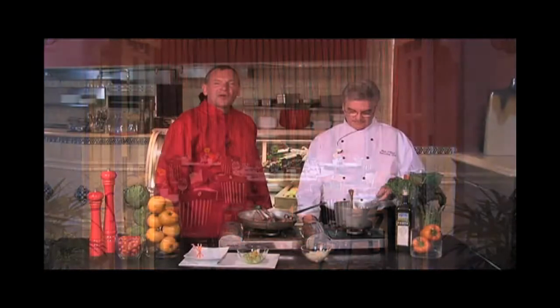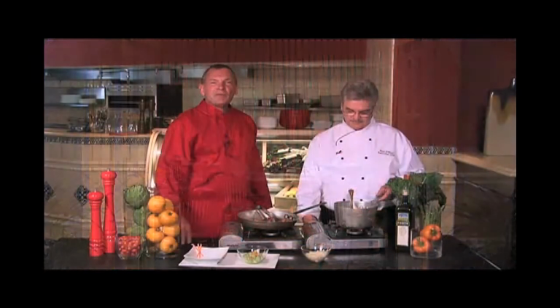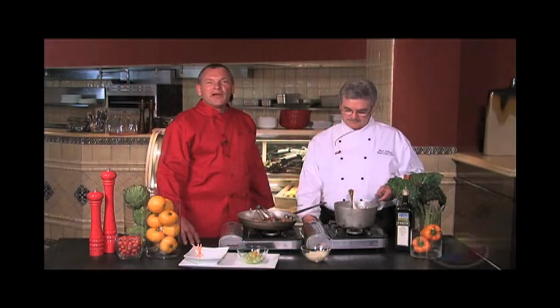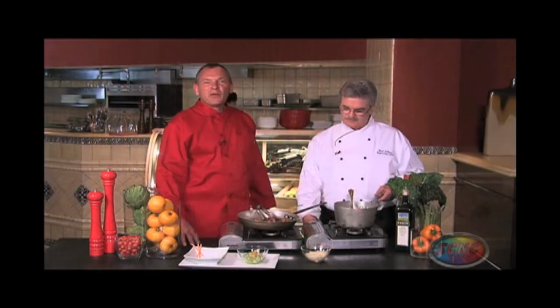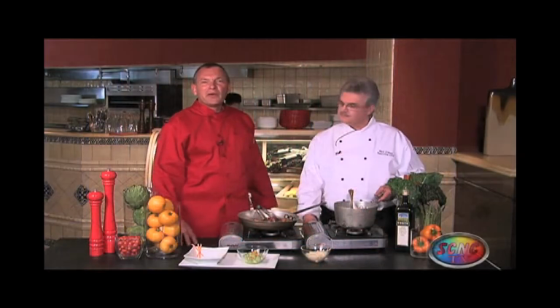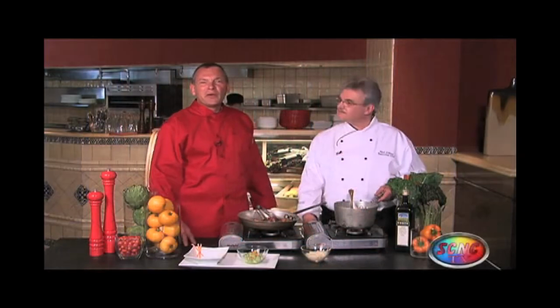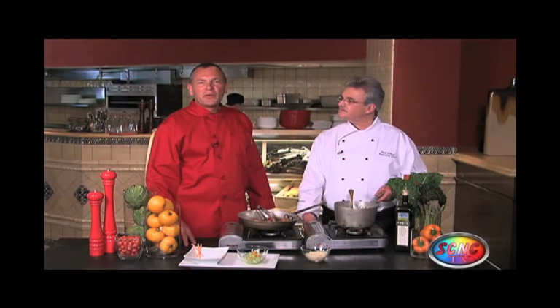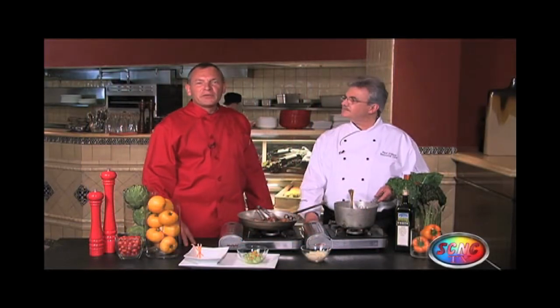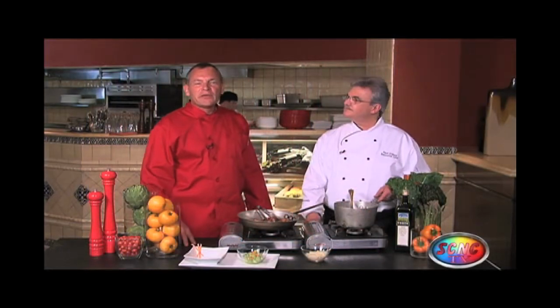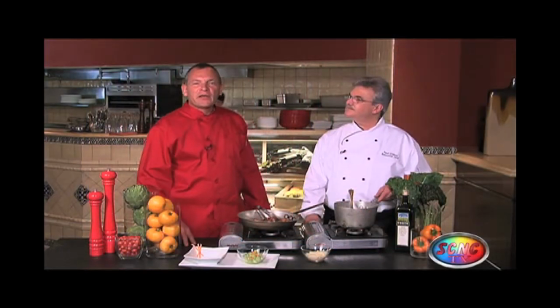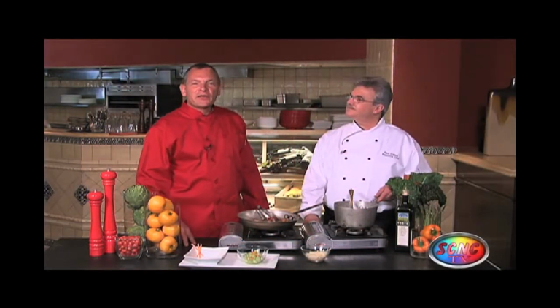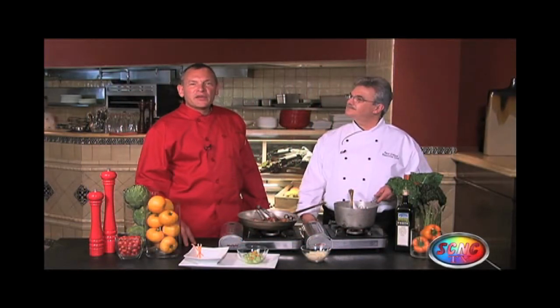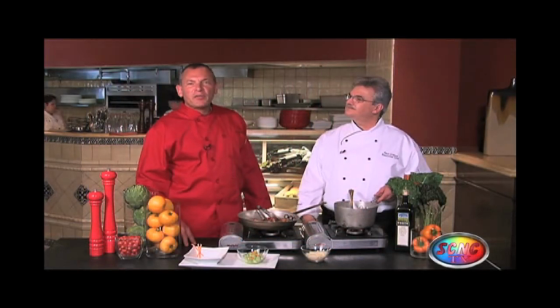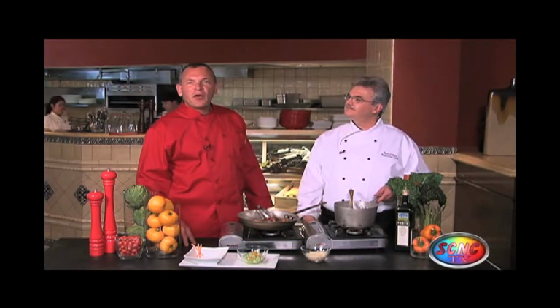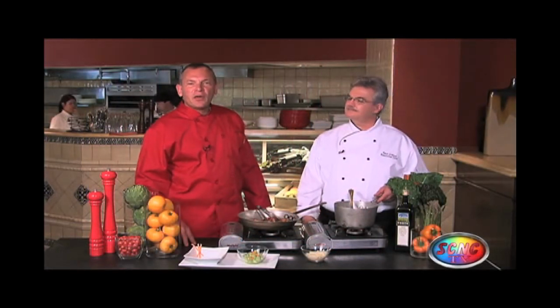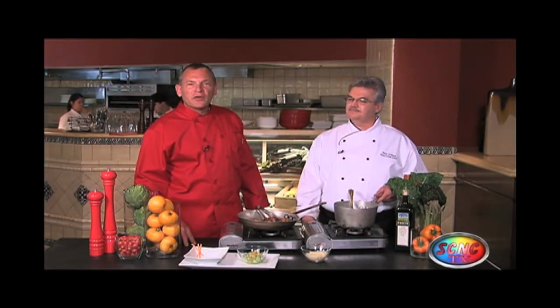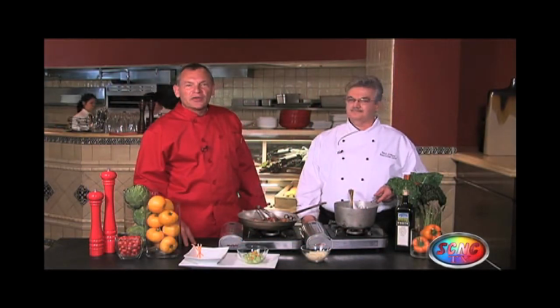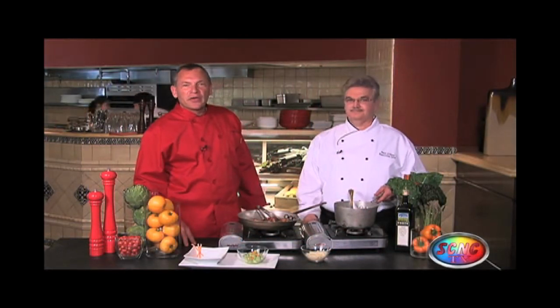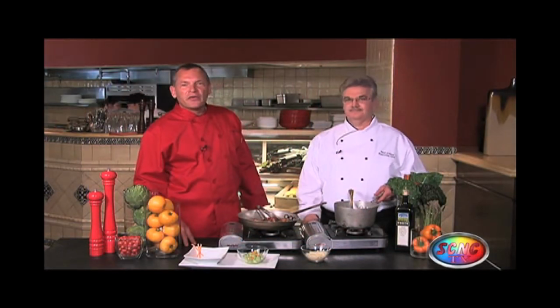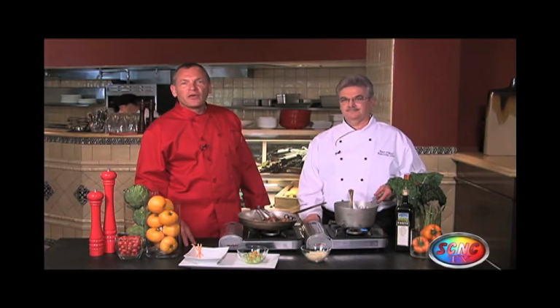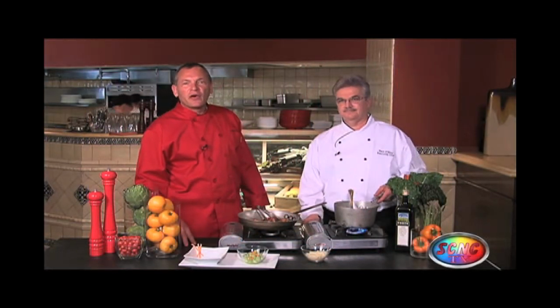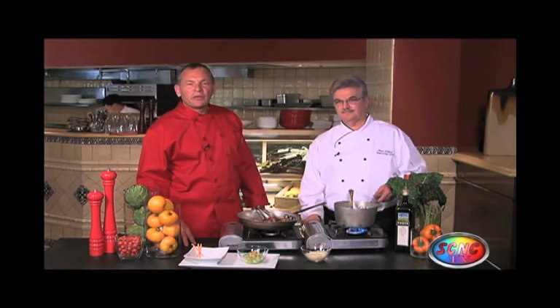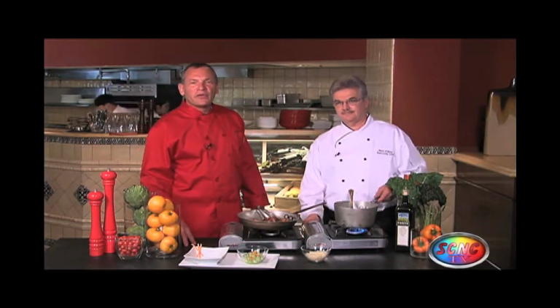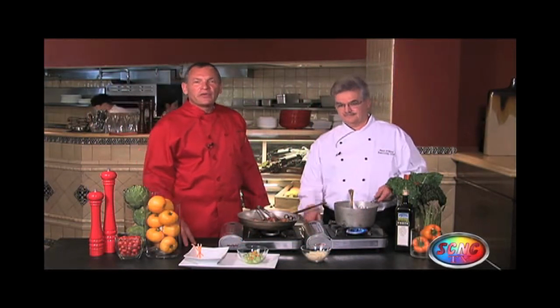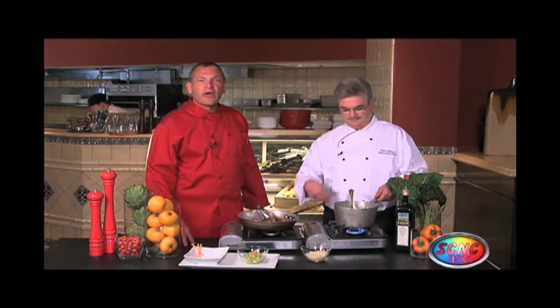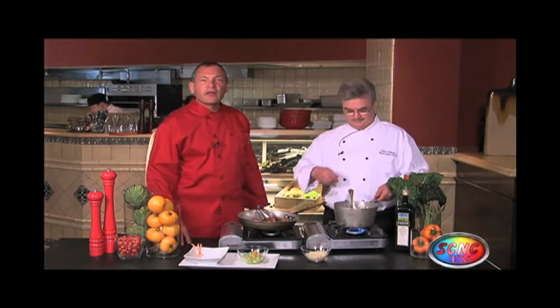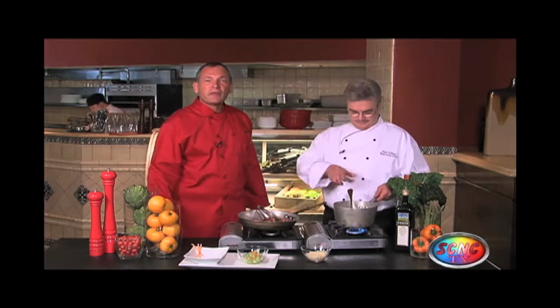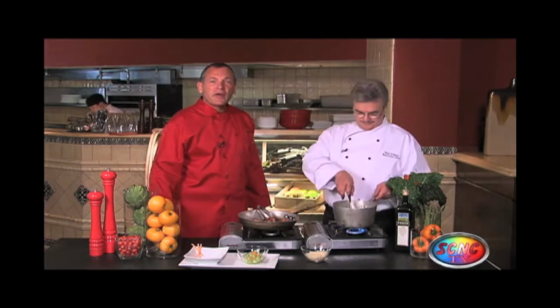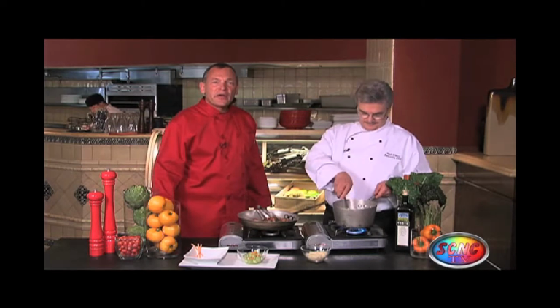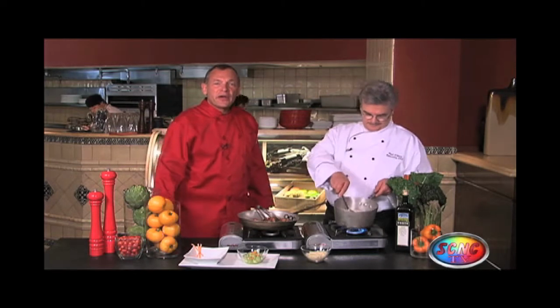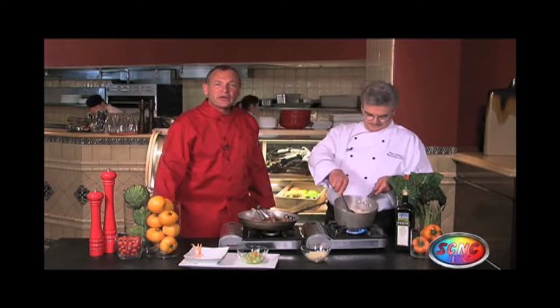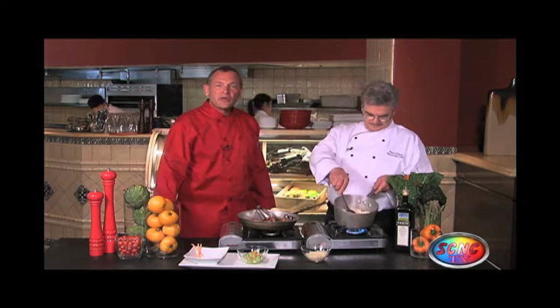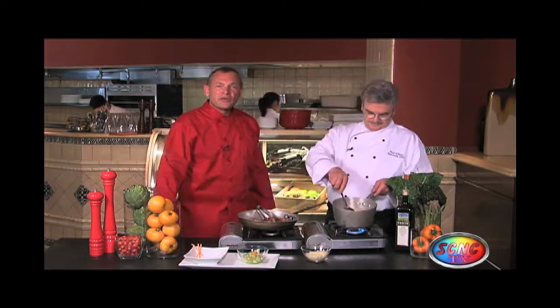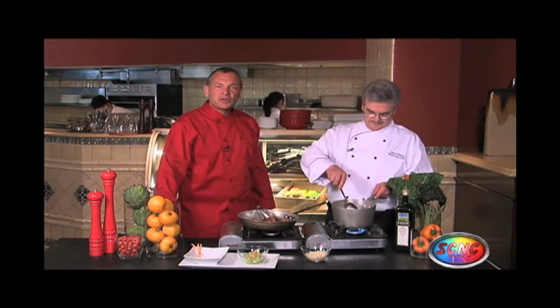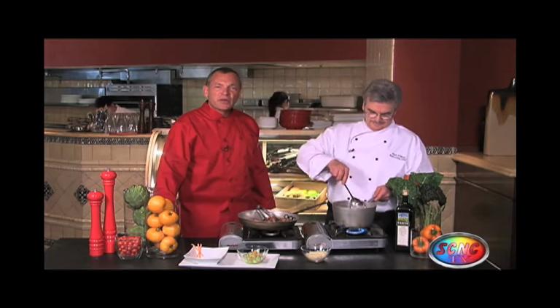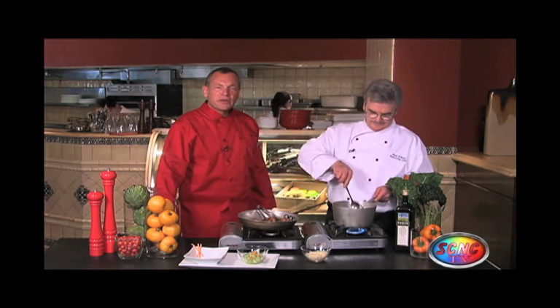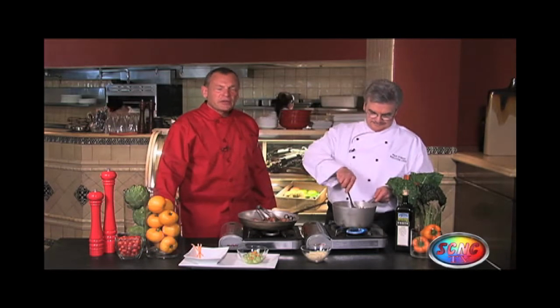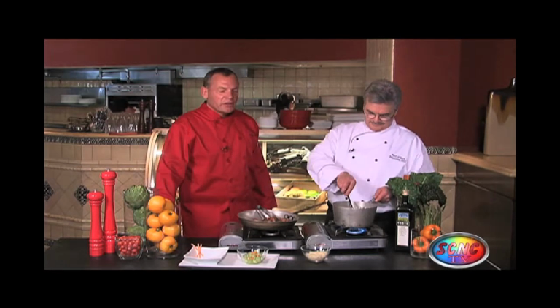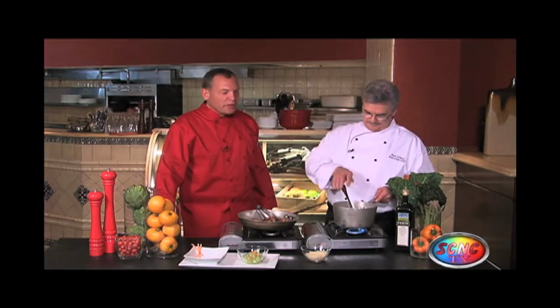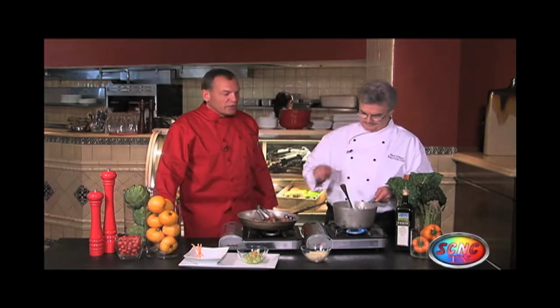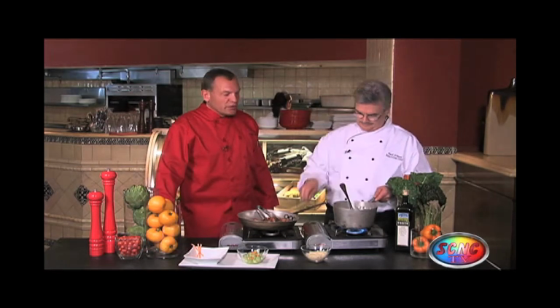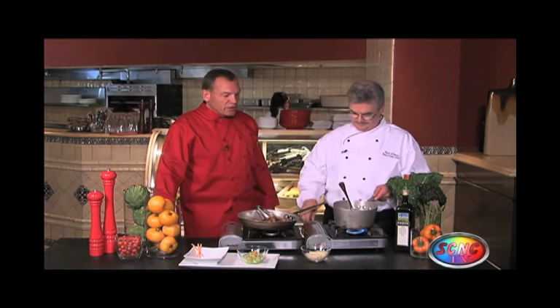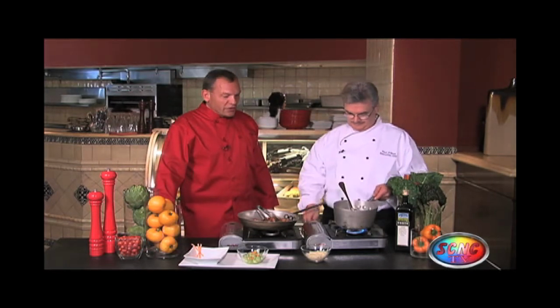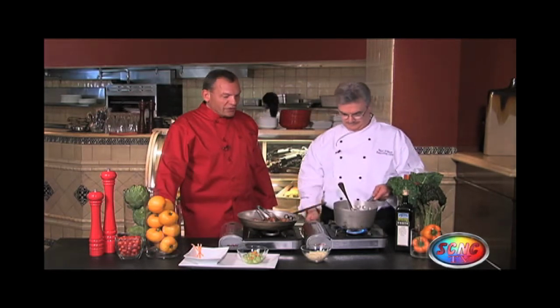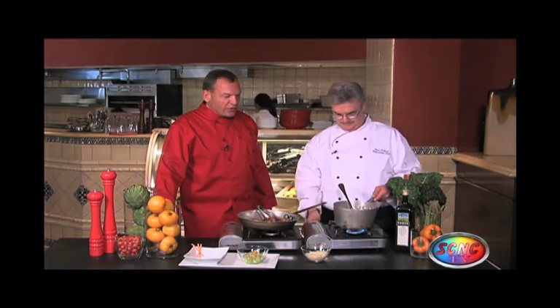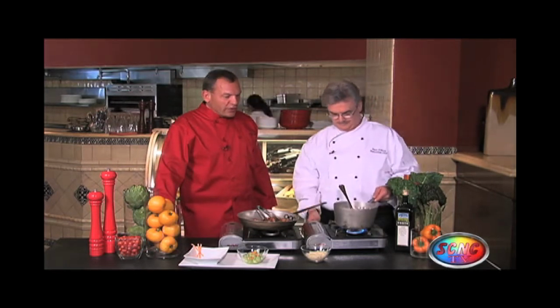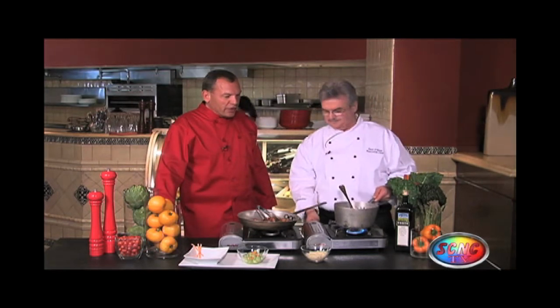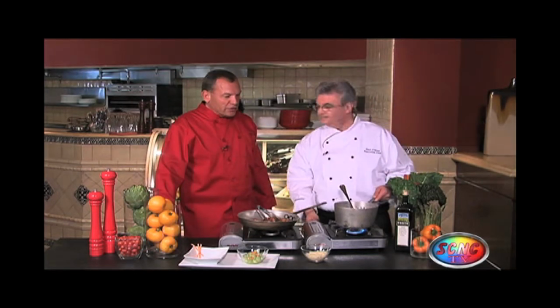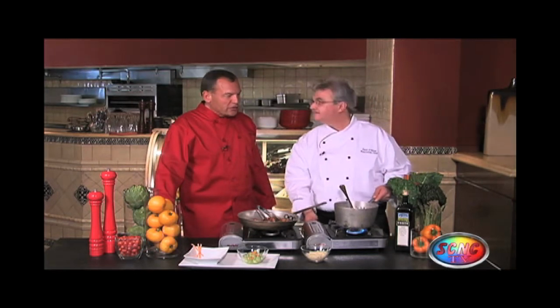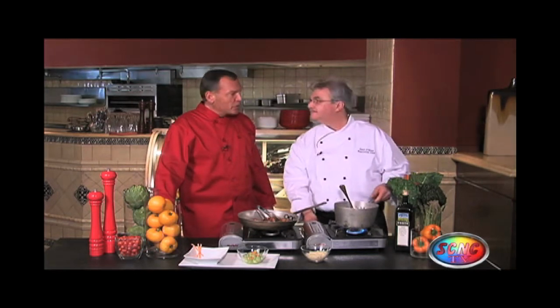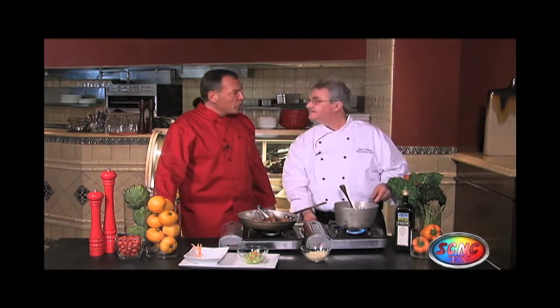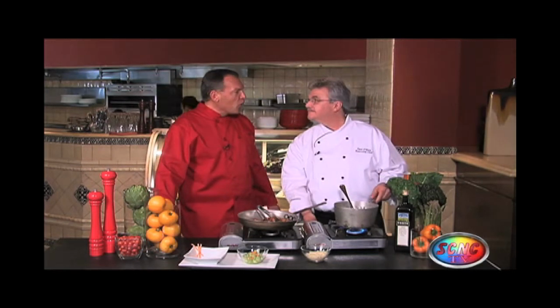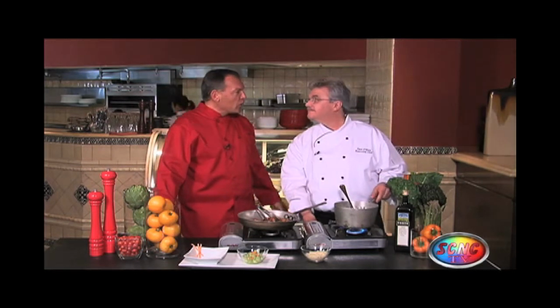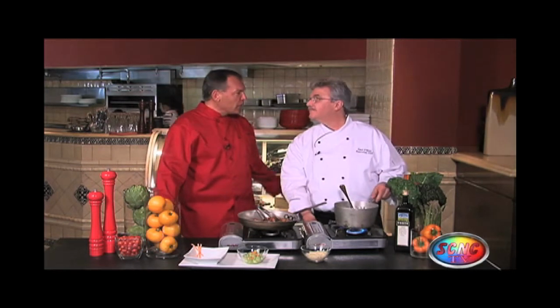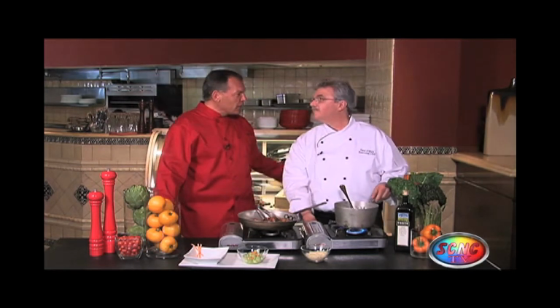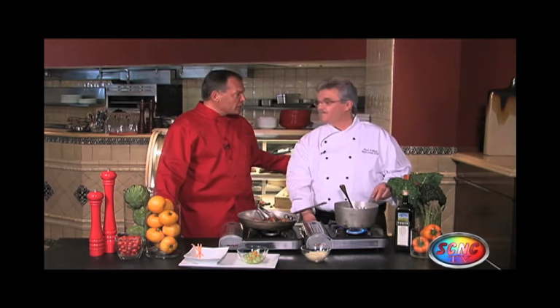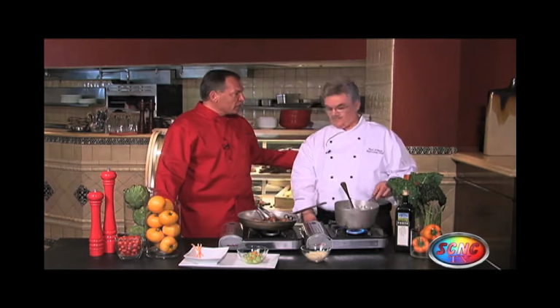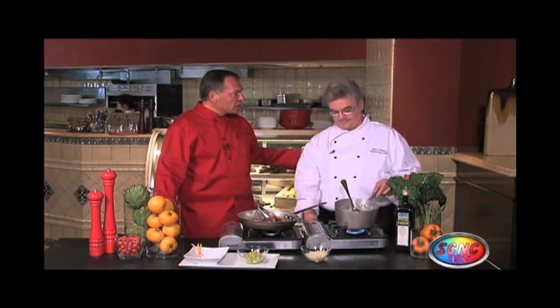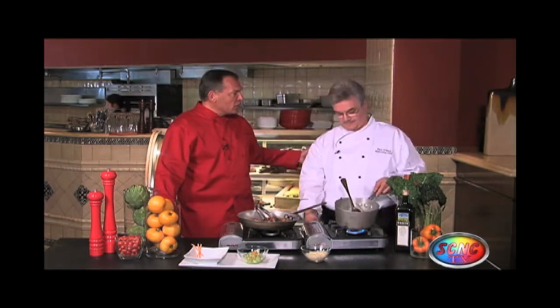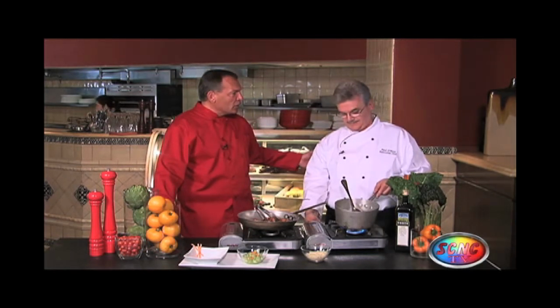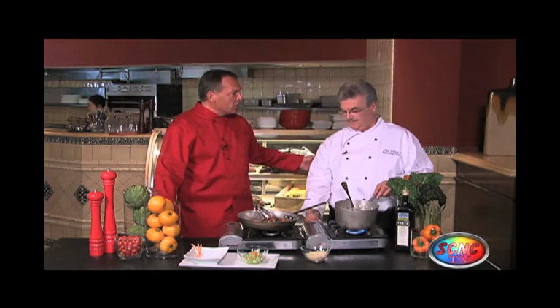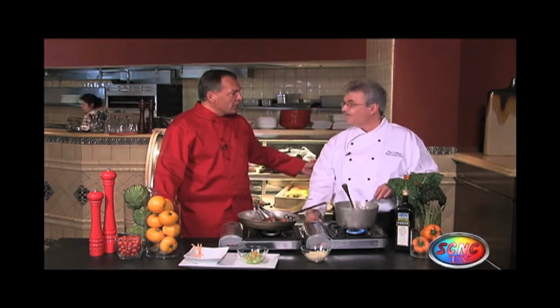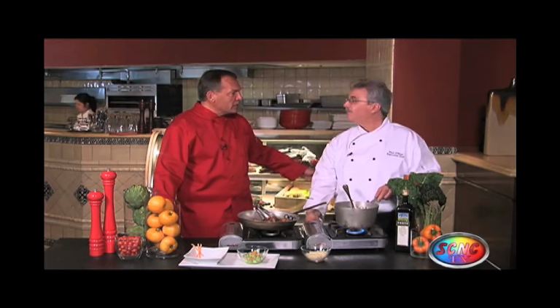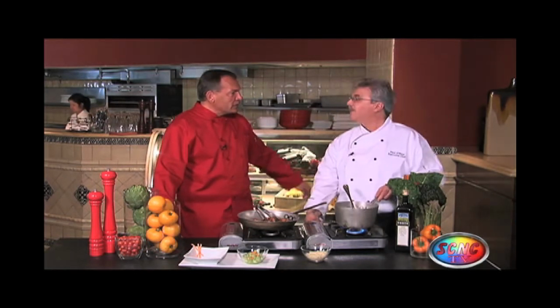Welcome back. We're here with Executive Chef Paul O'Shea from the Franklin Marriott and Cool Springs. Chef, I understand your award-winning restaurant's called Lorraine's?